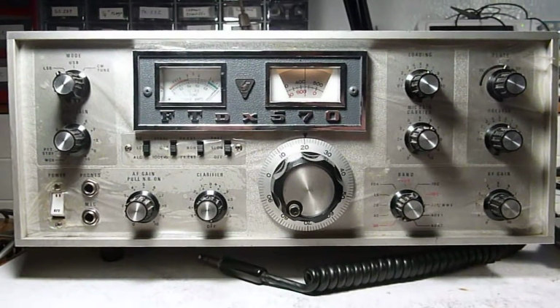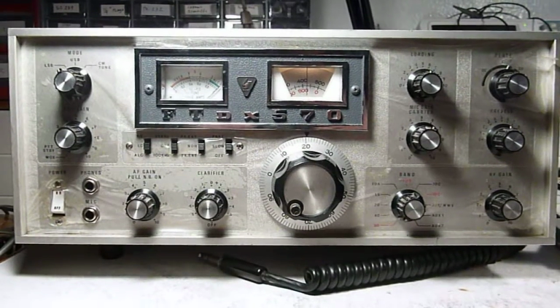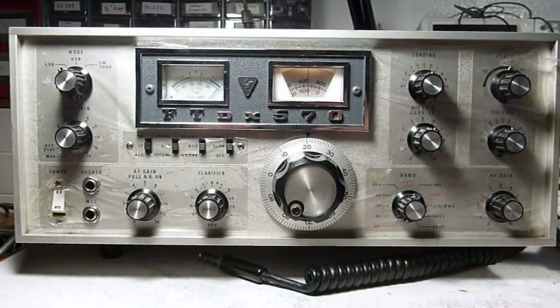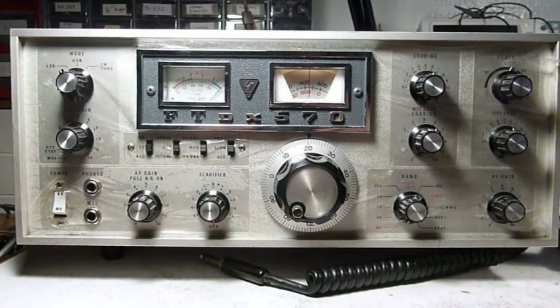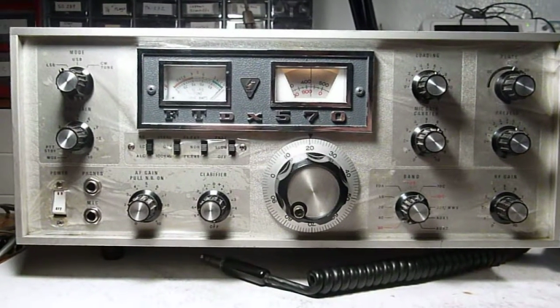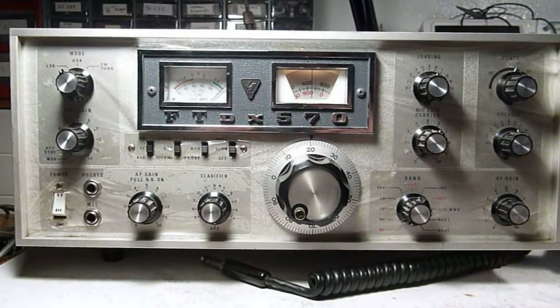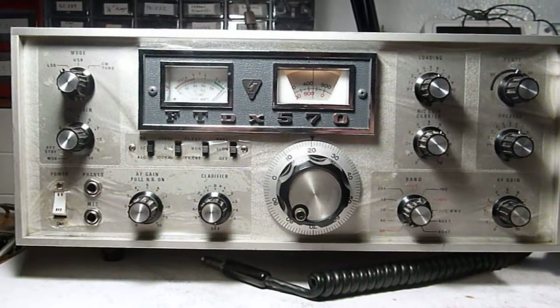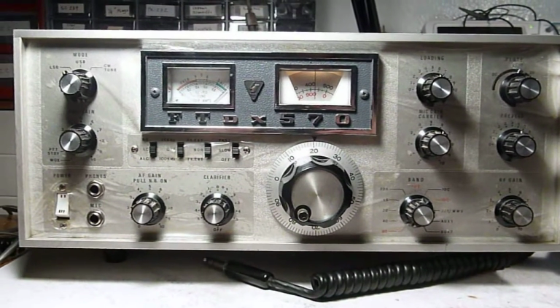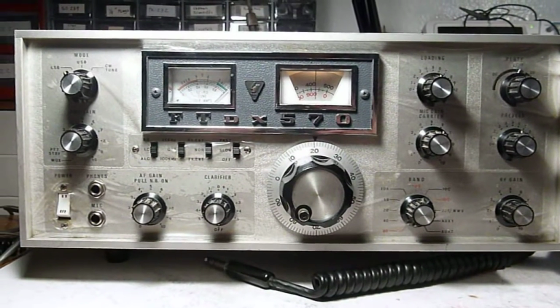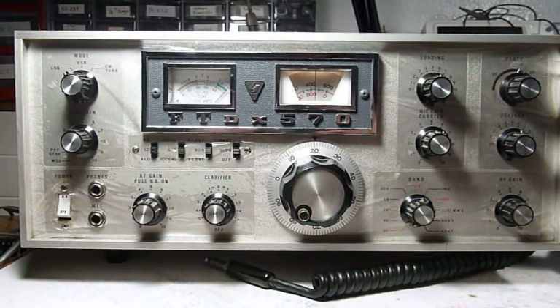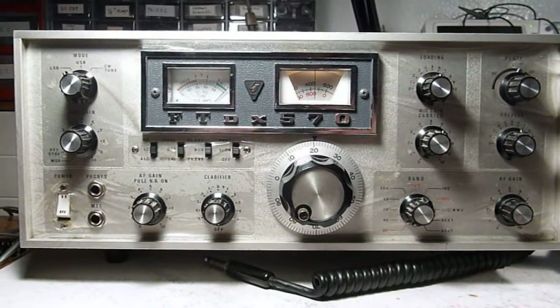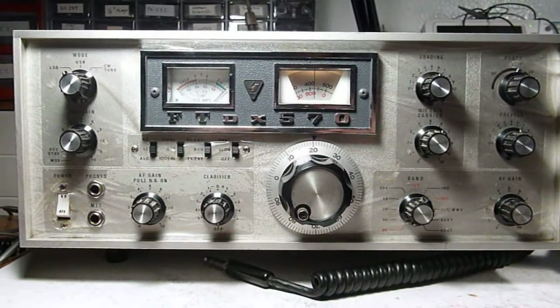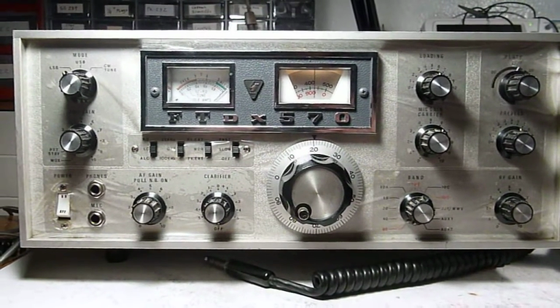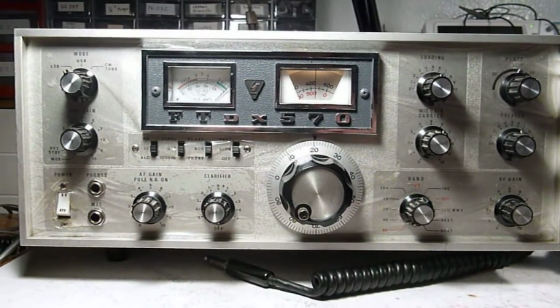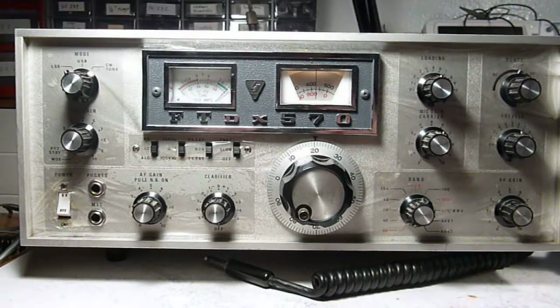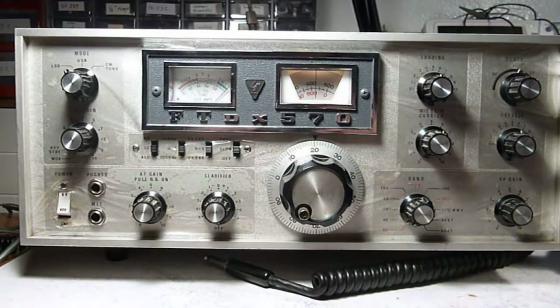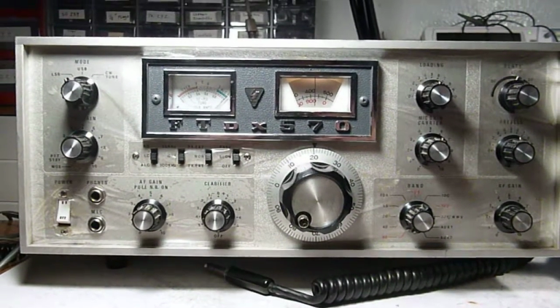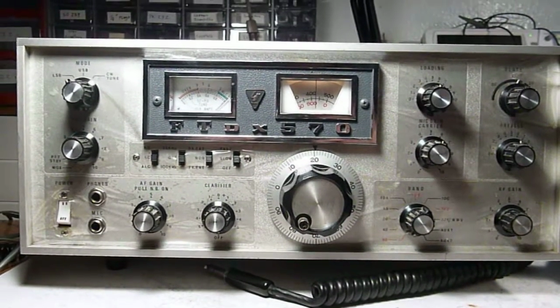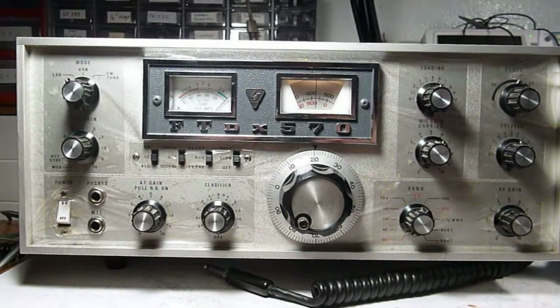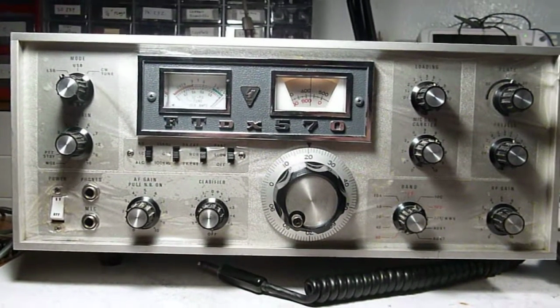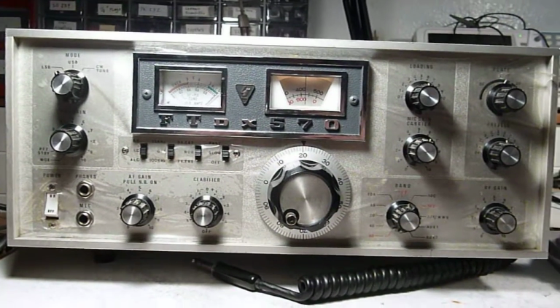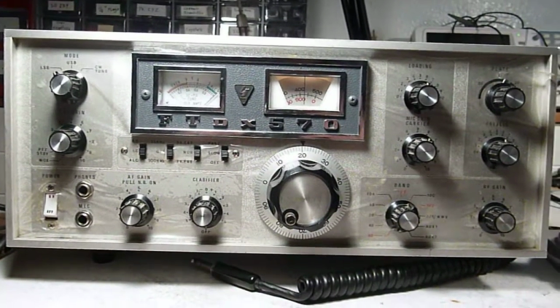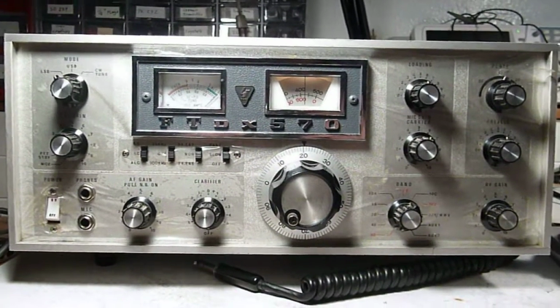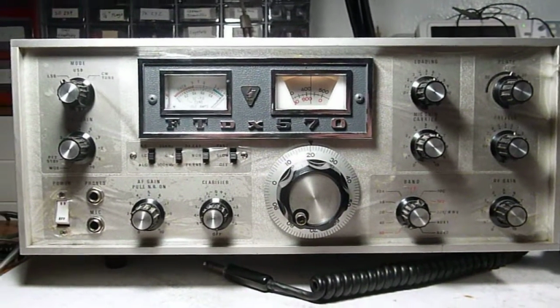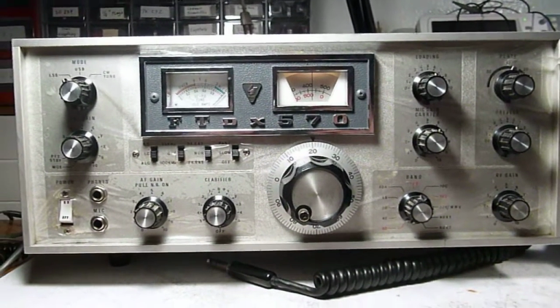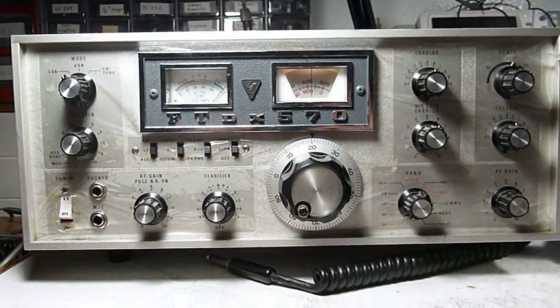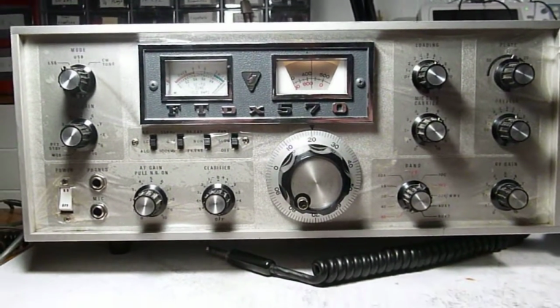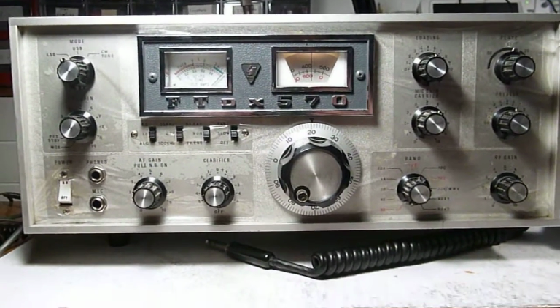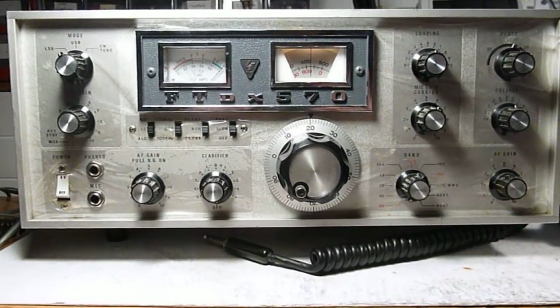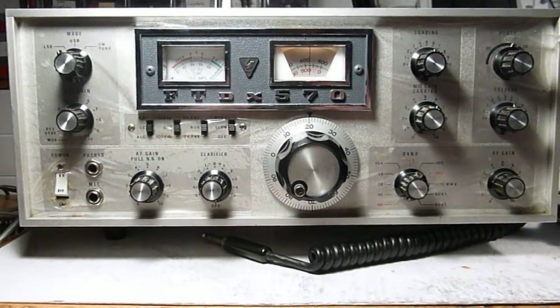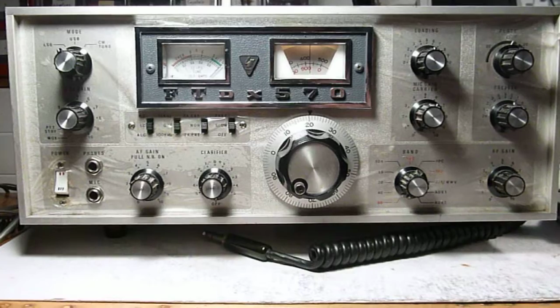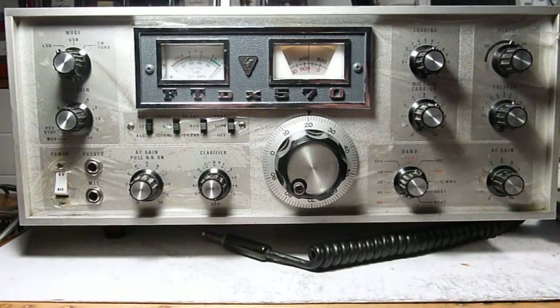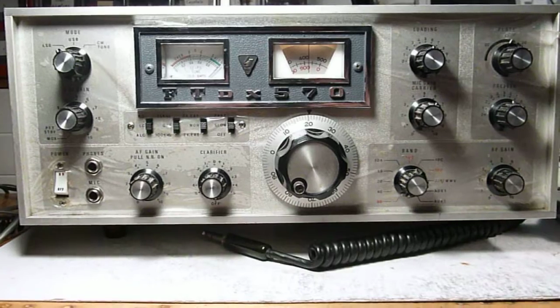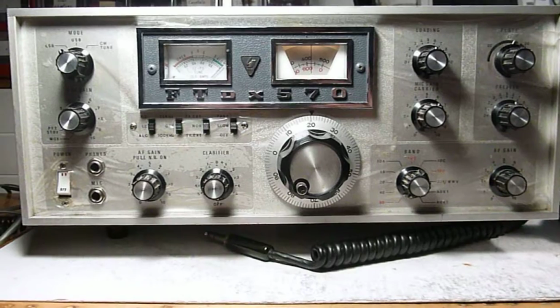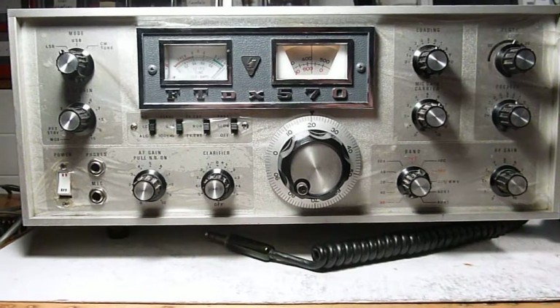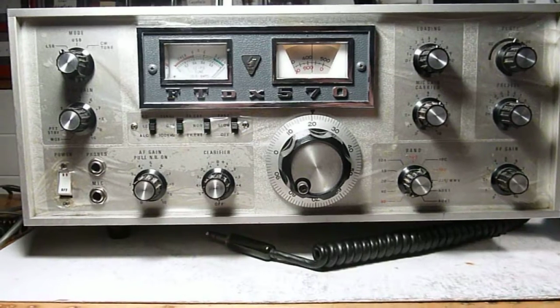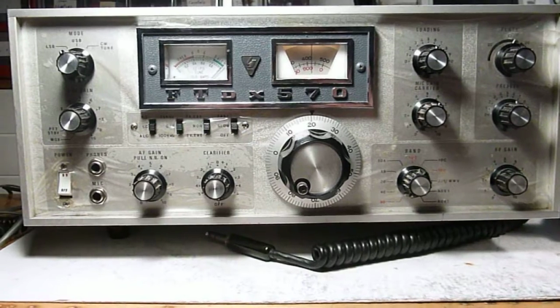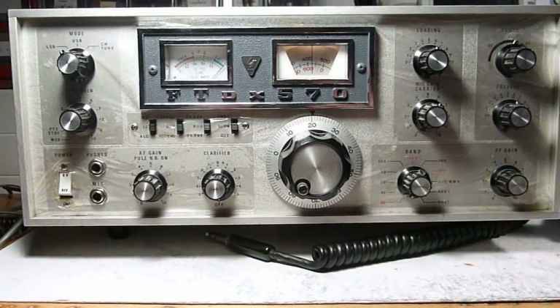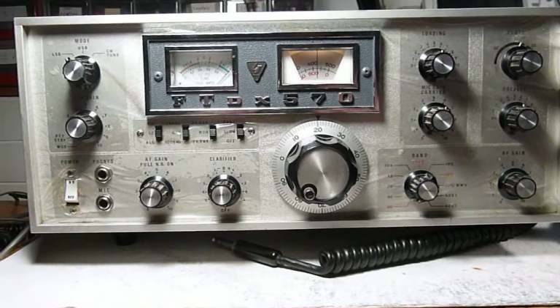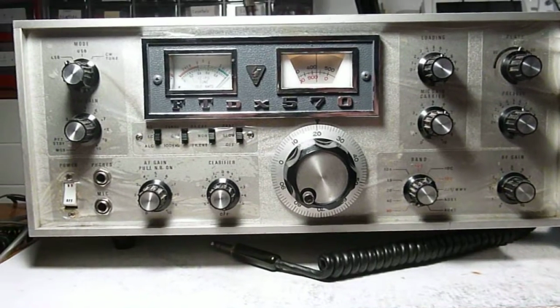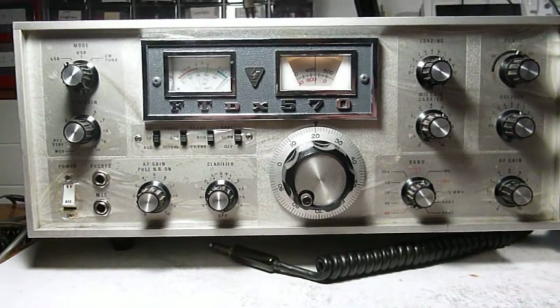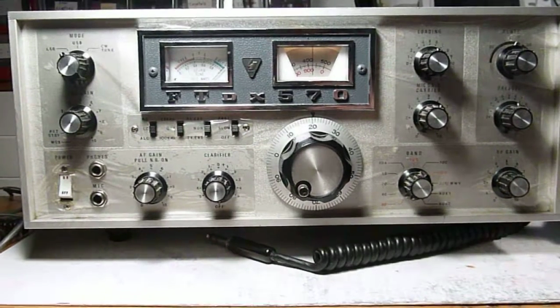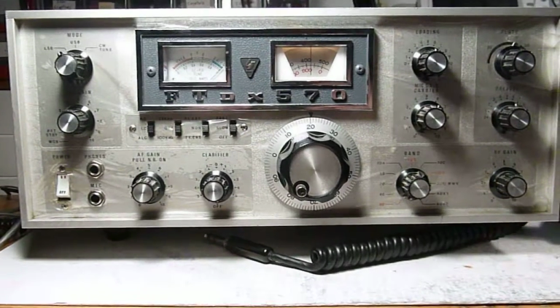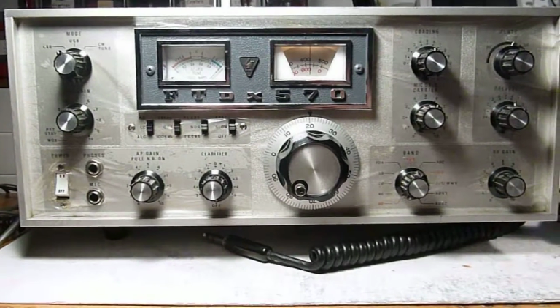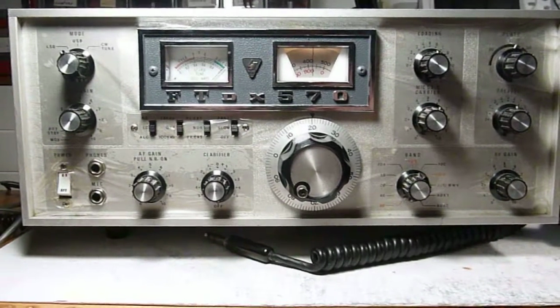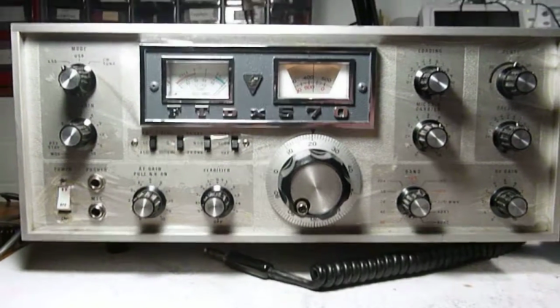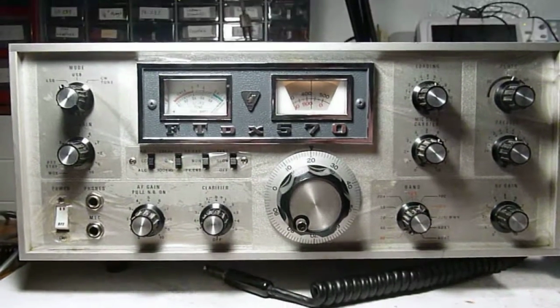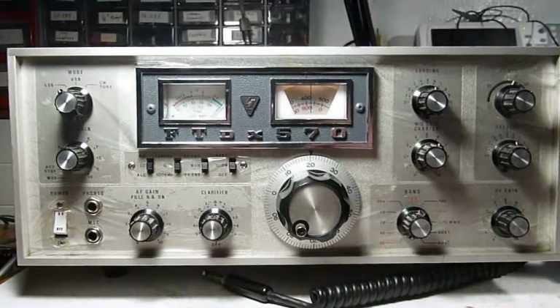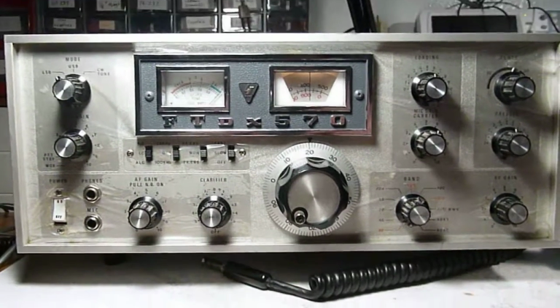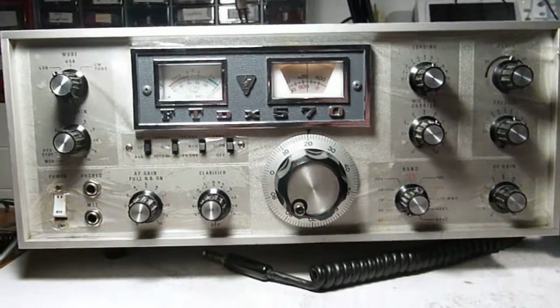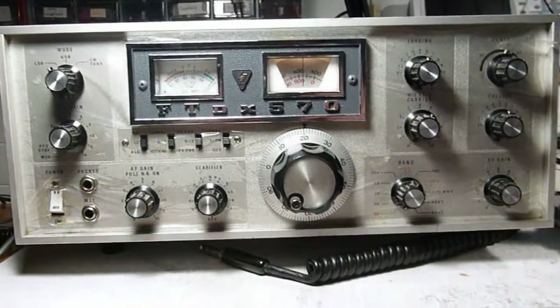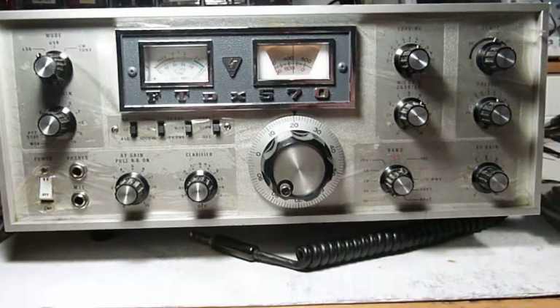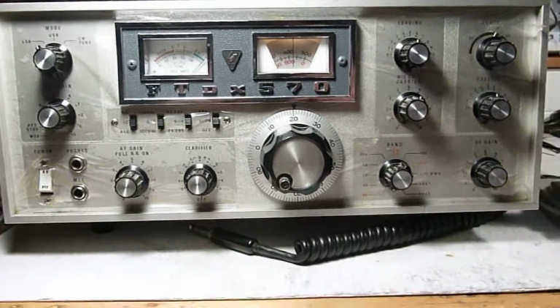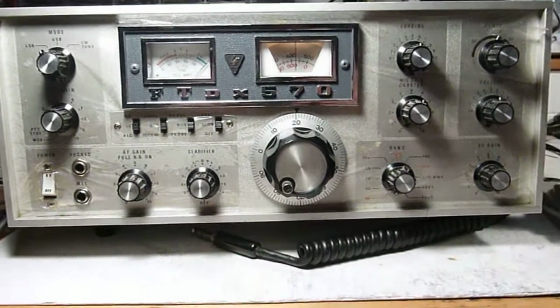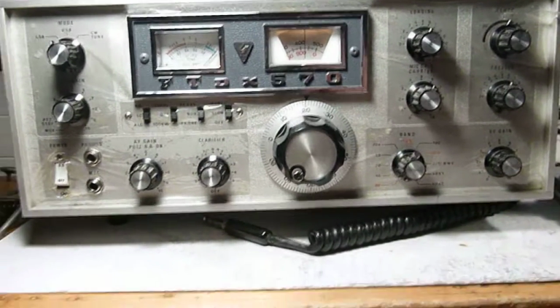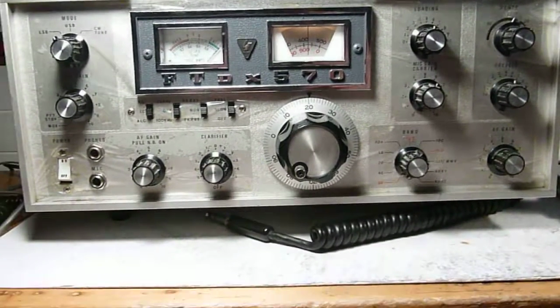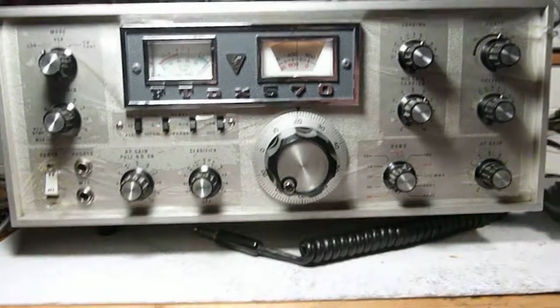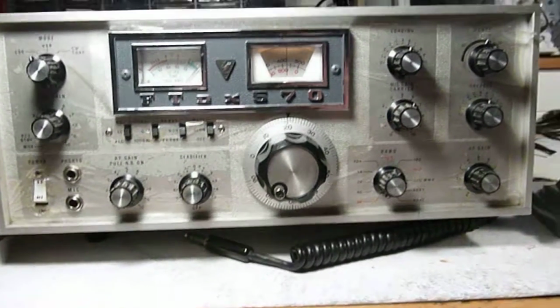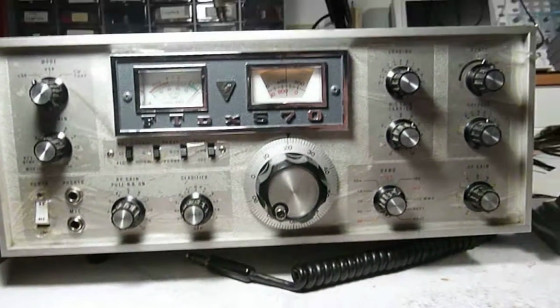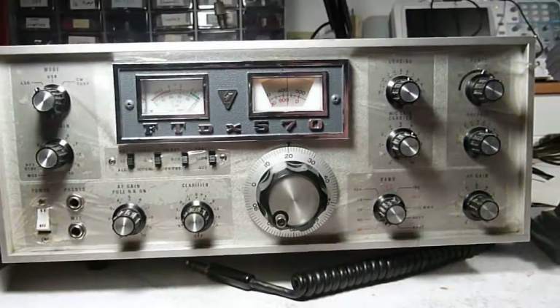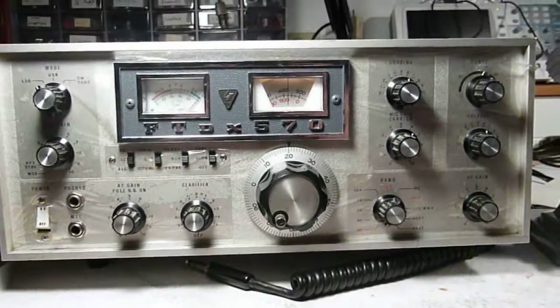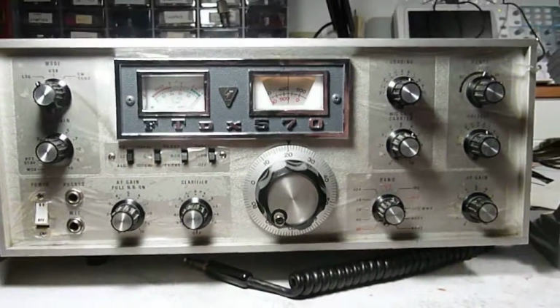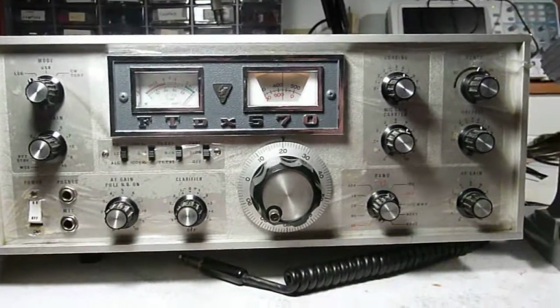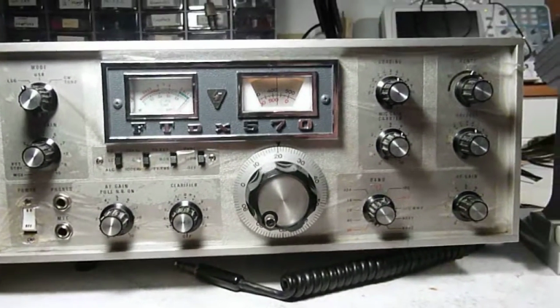This is a Yaesu FTDX 570, and let's take a look at some of the panel controls.